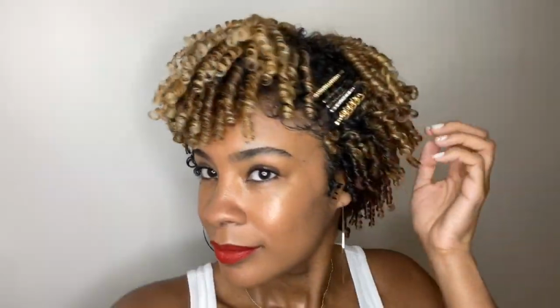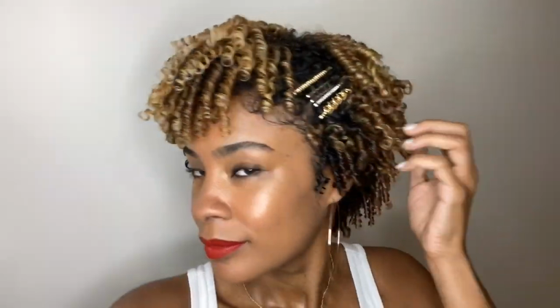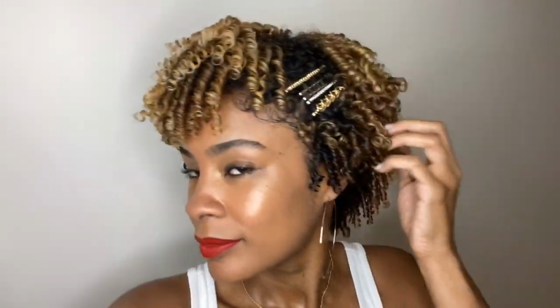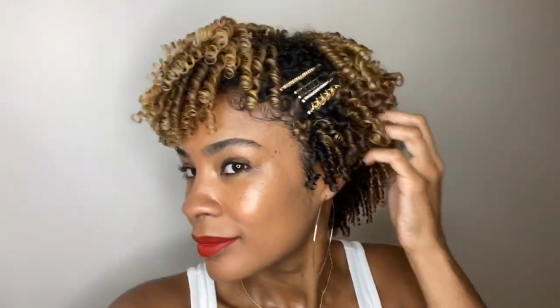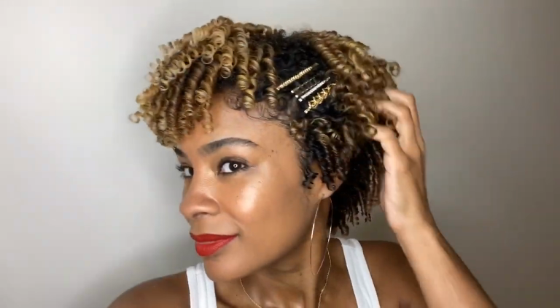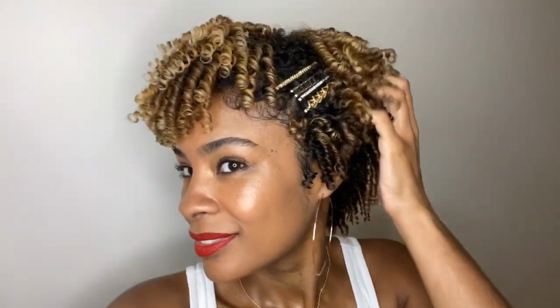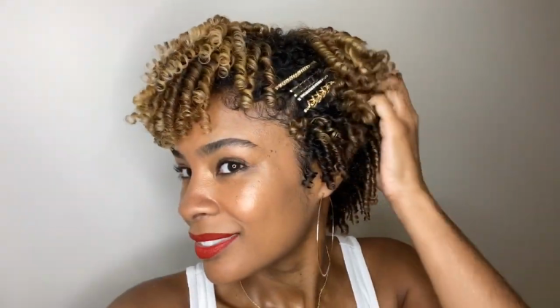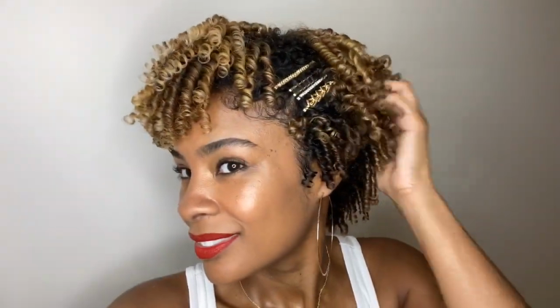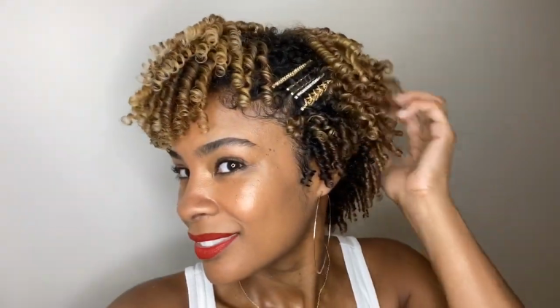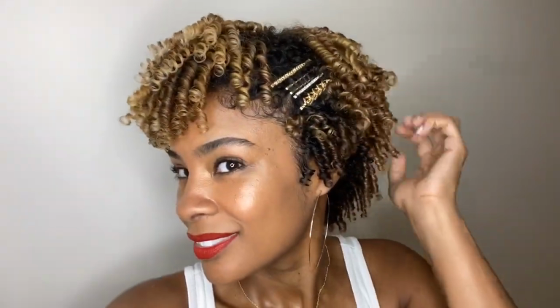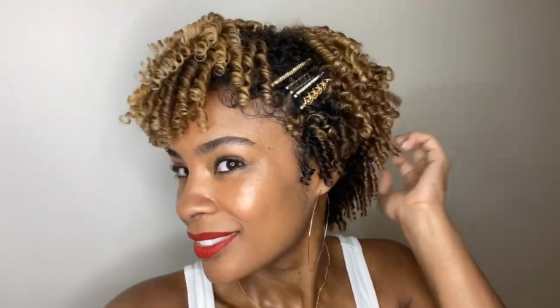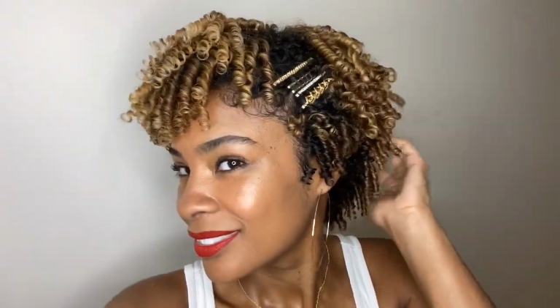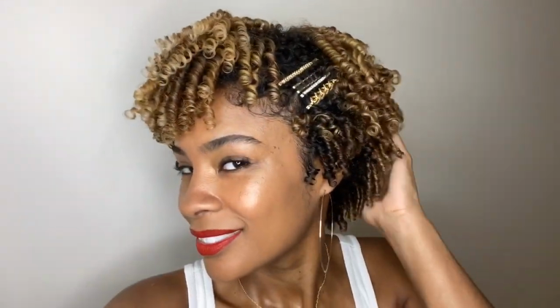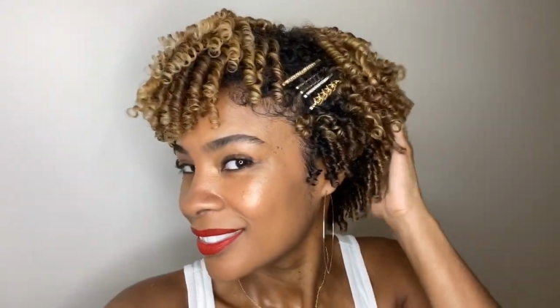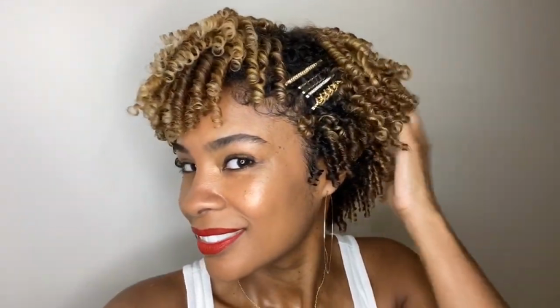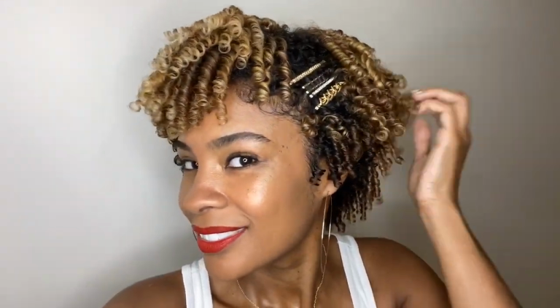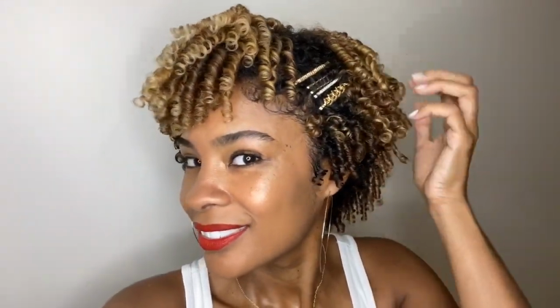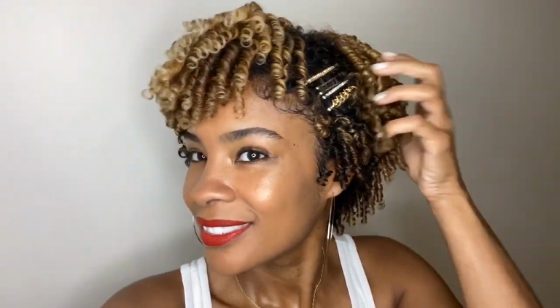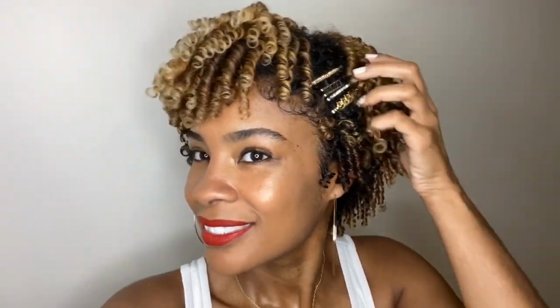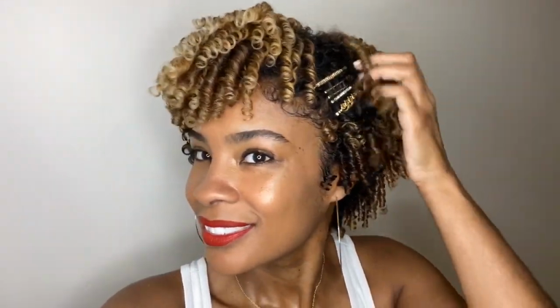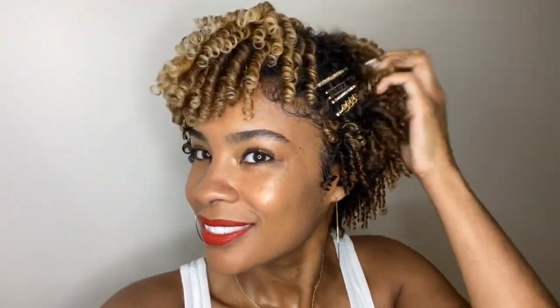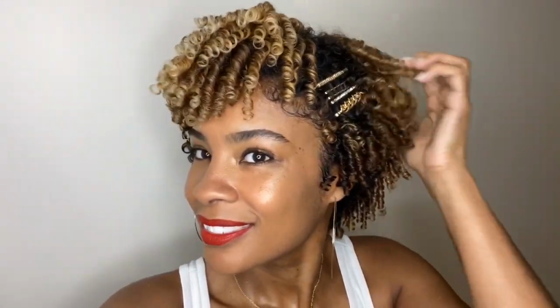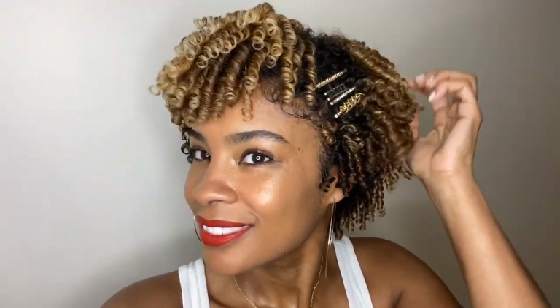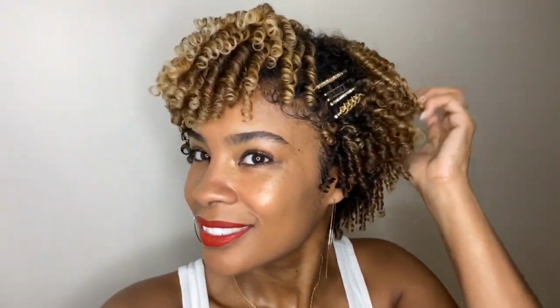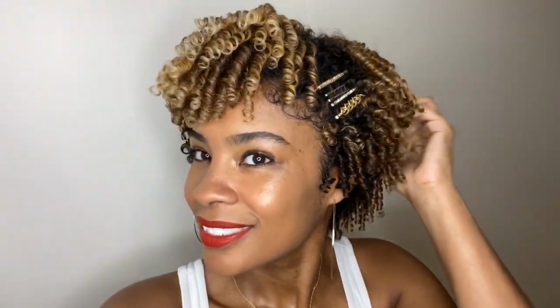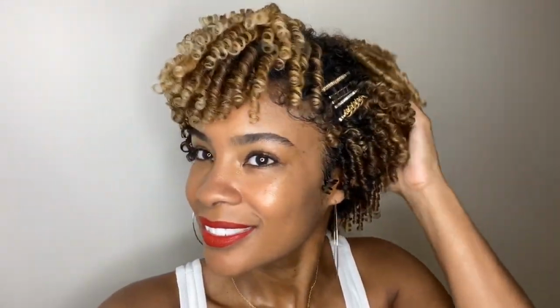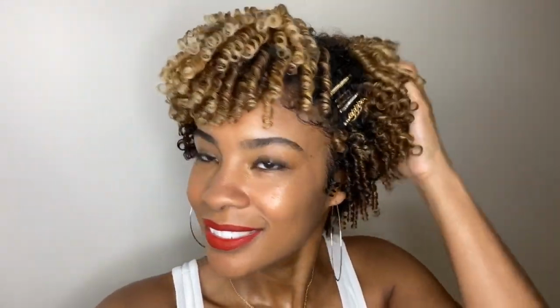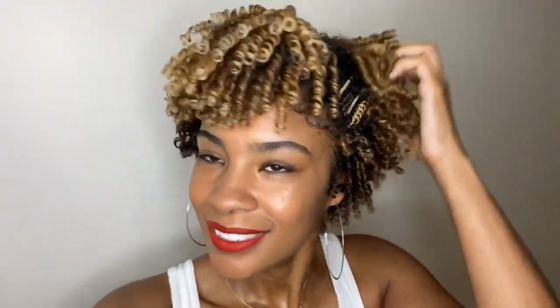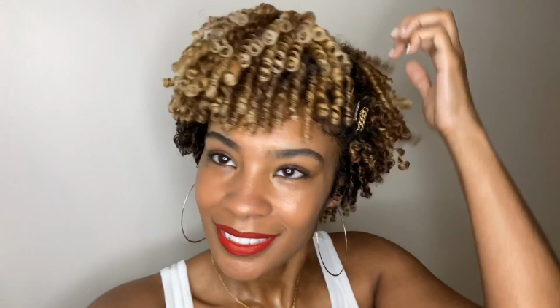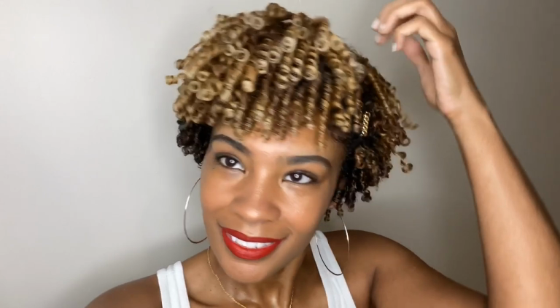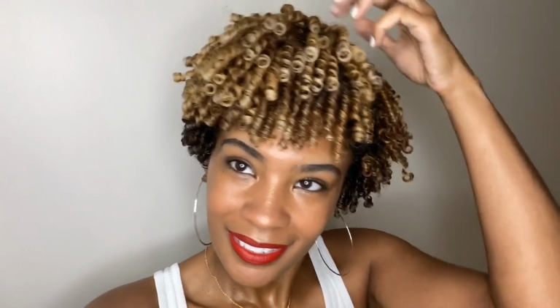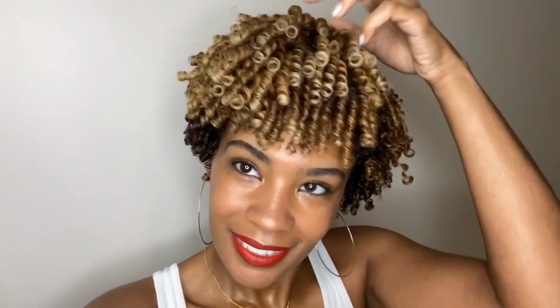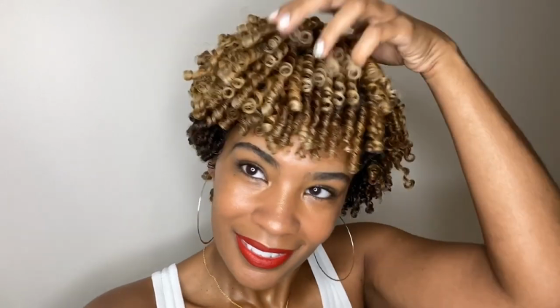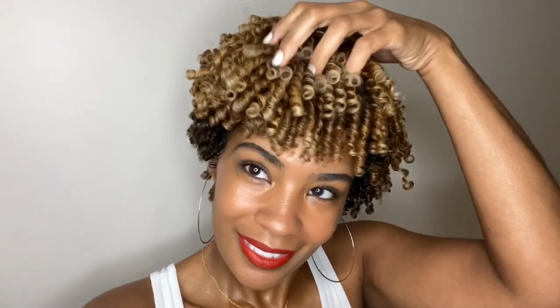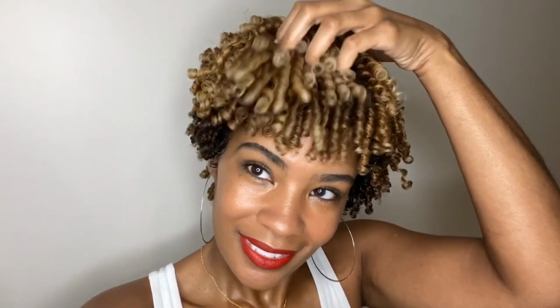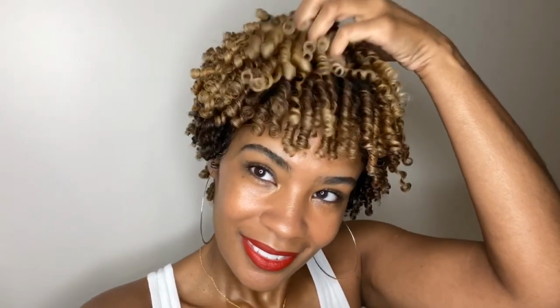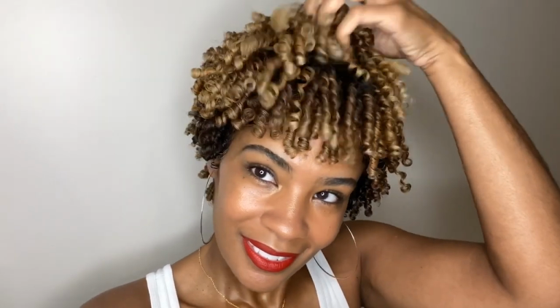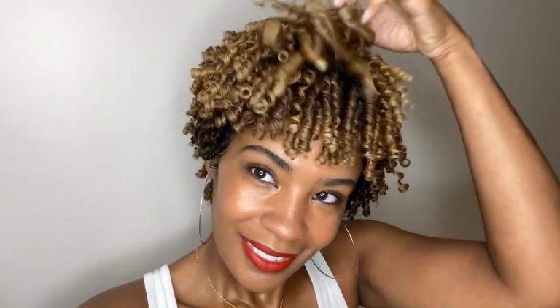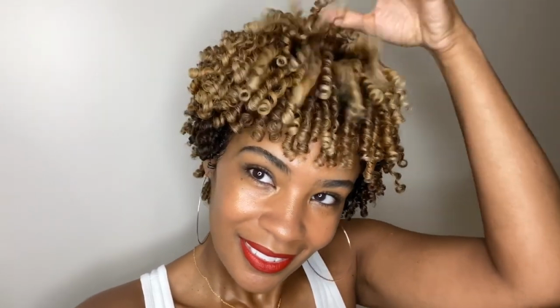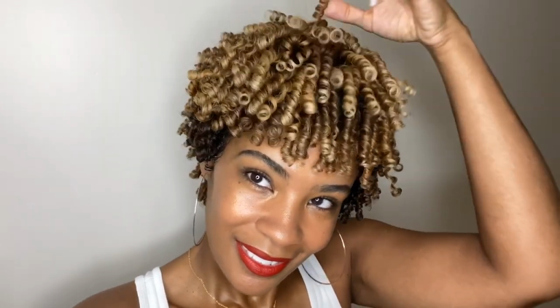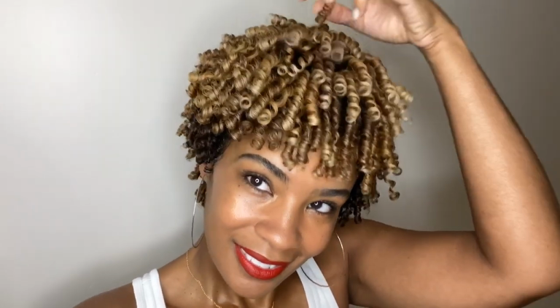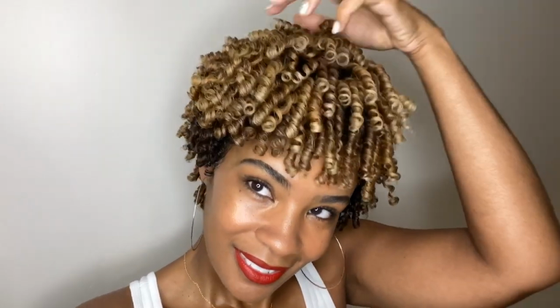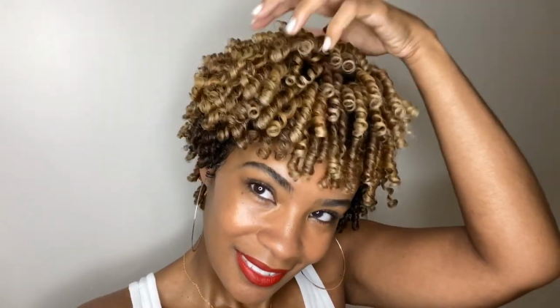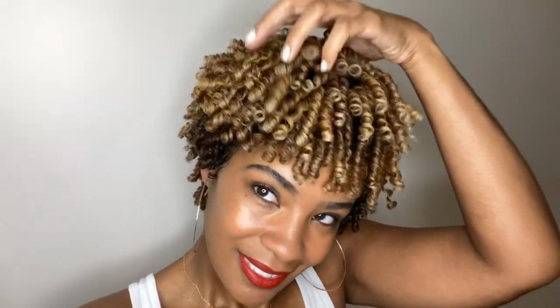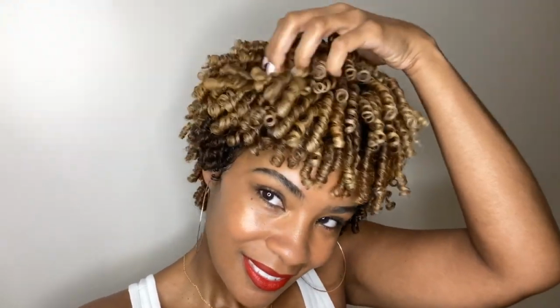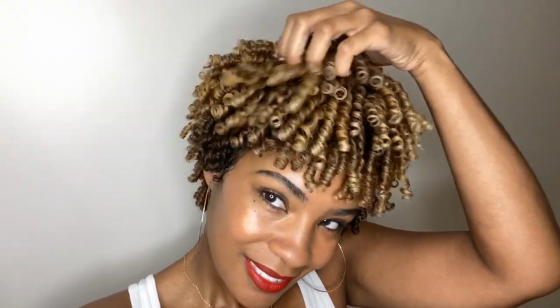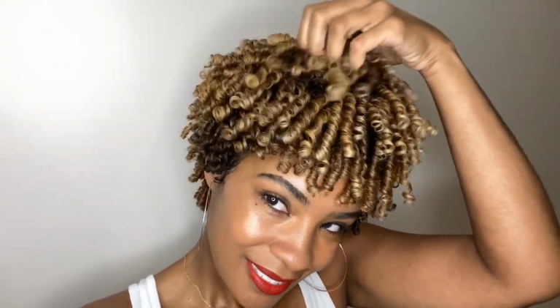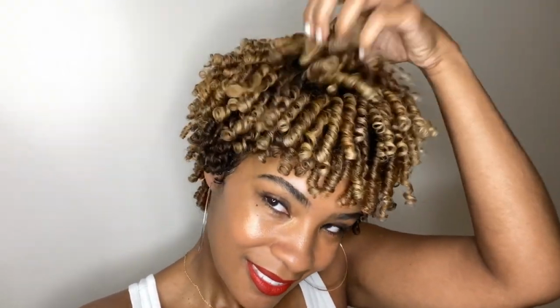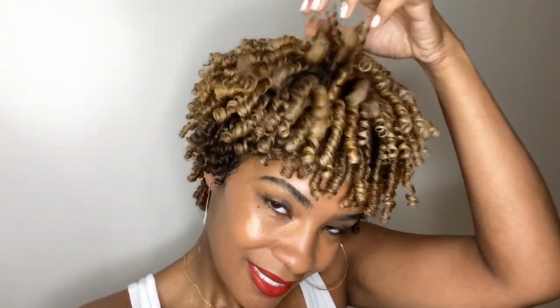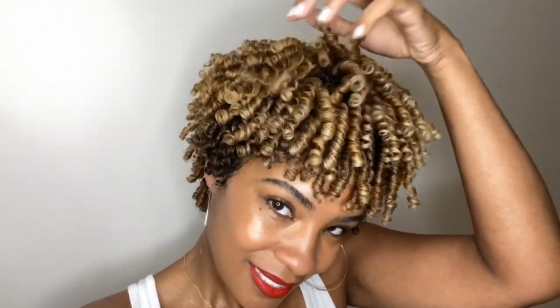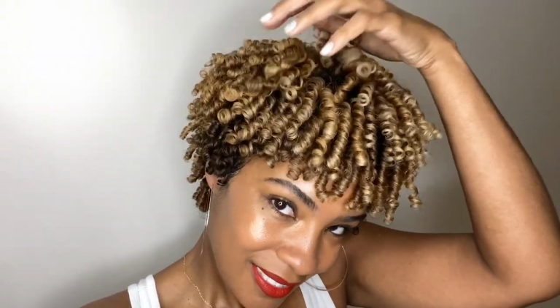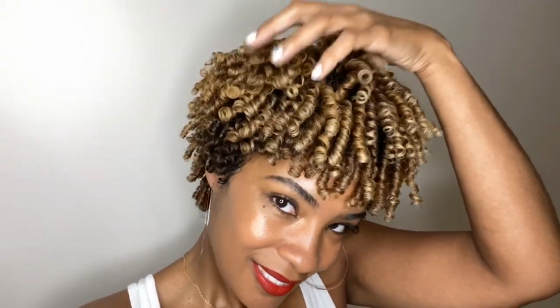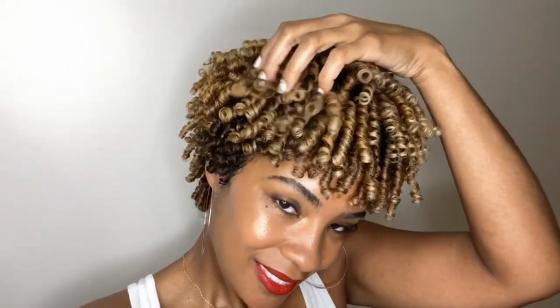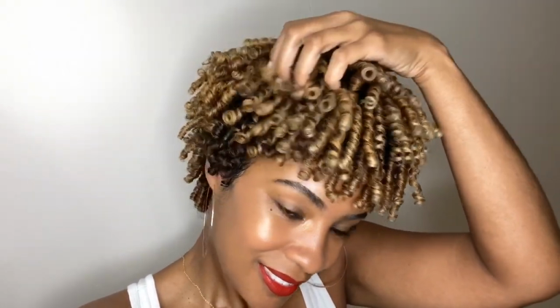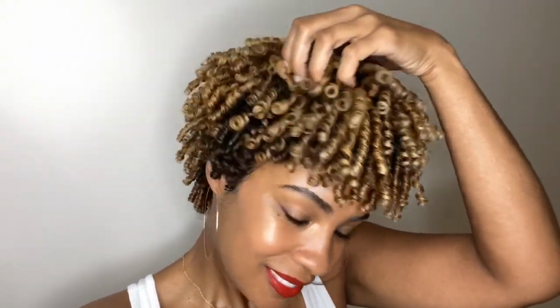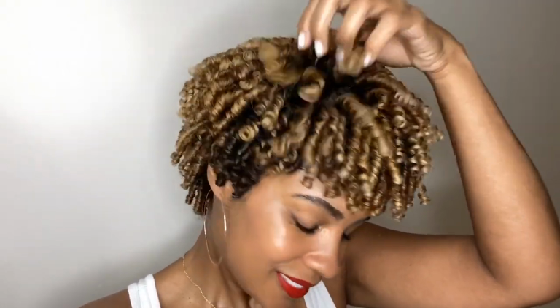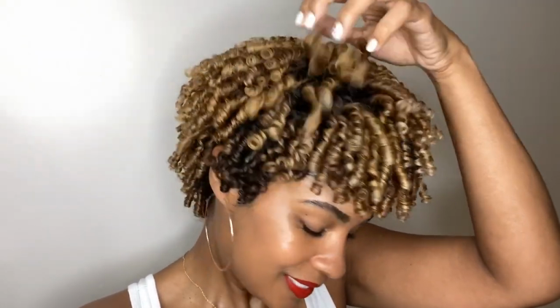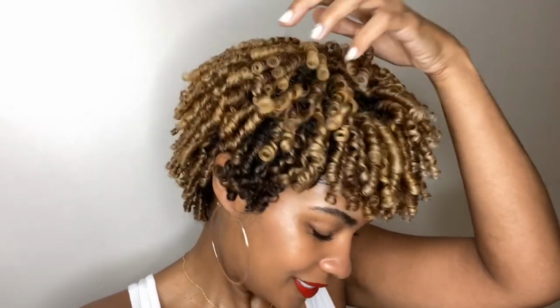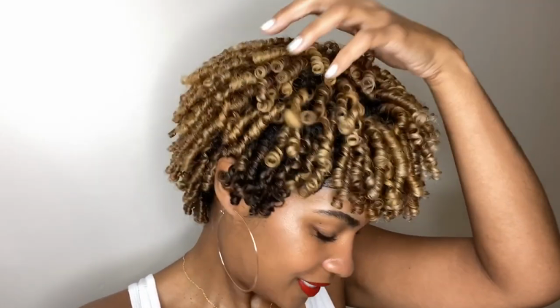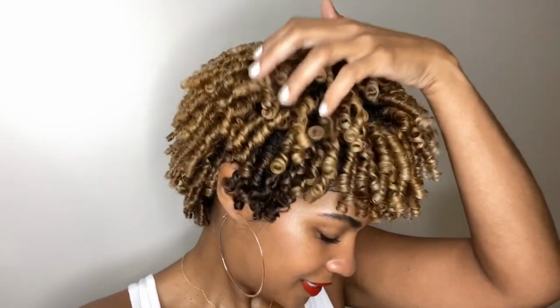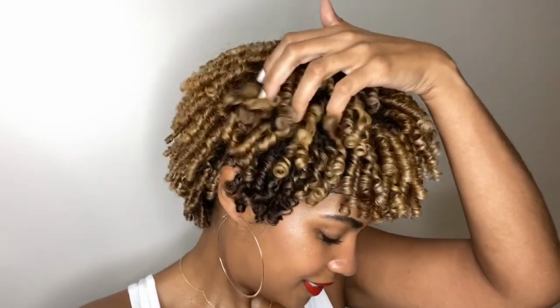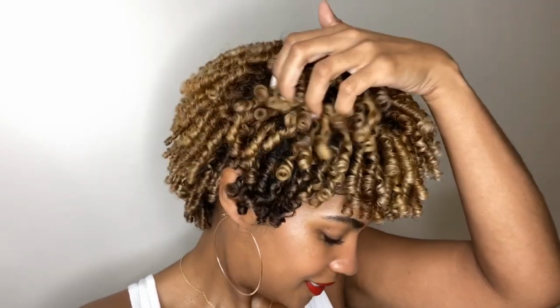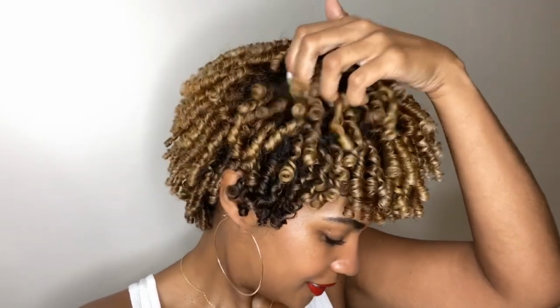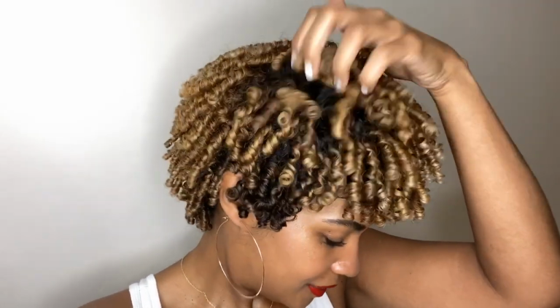Welcome to my channel. In this video, I'll be showing you how to get these full and luscious coils. It's pretty easy to do. Let's get started.